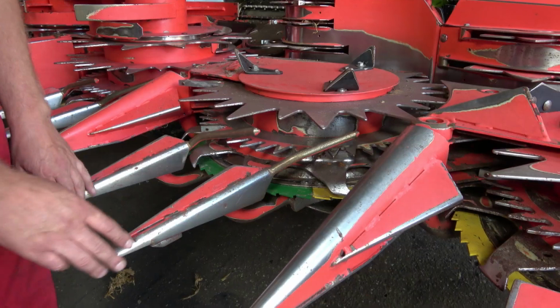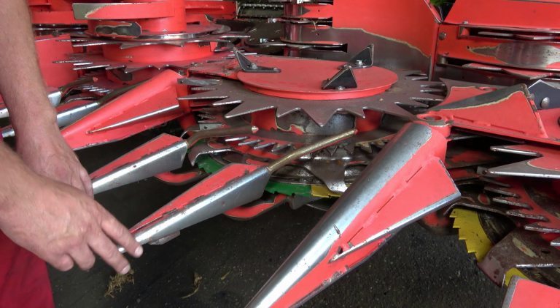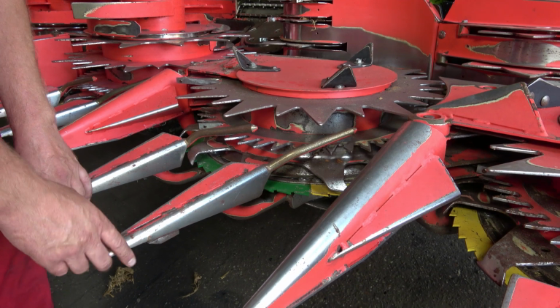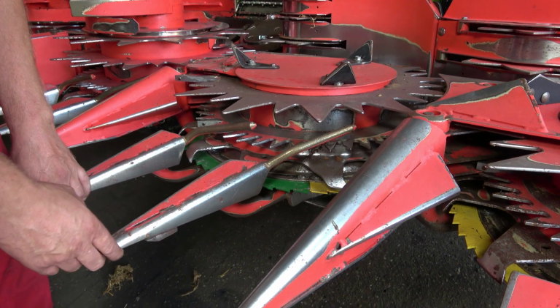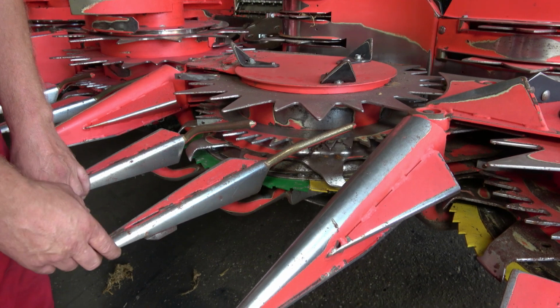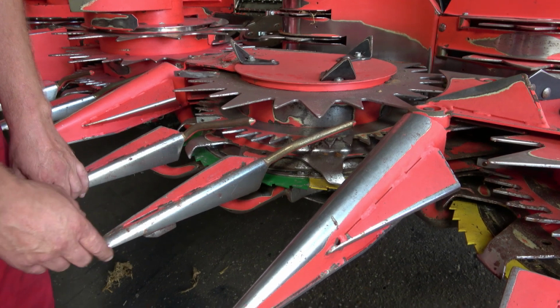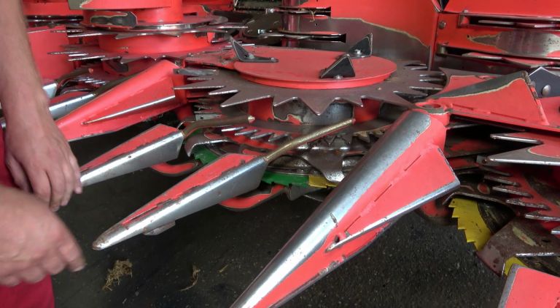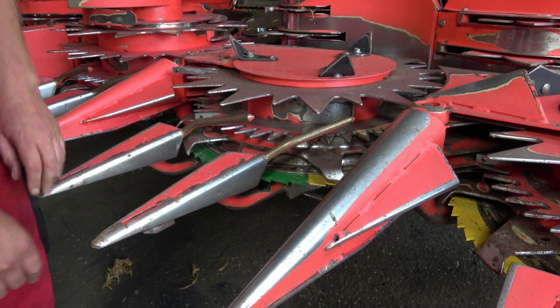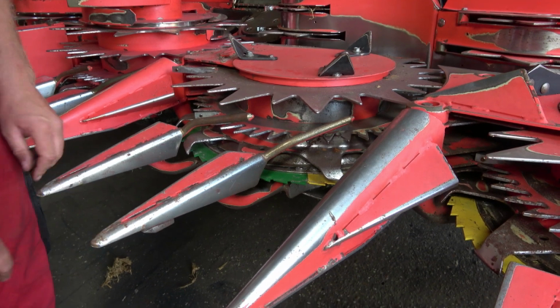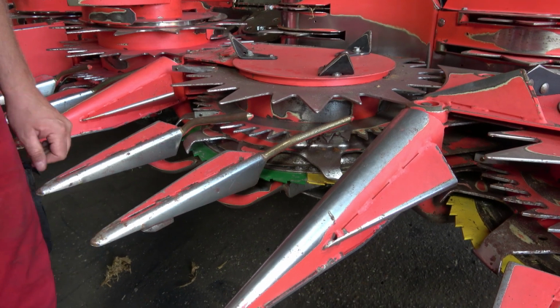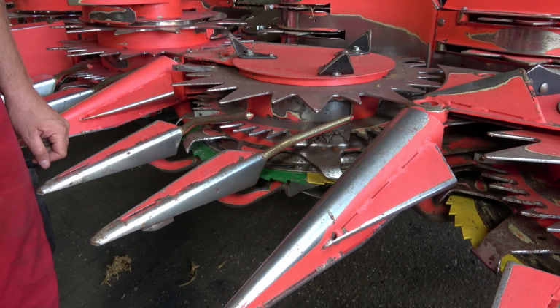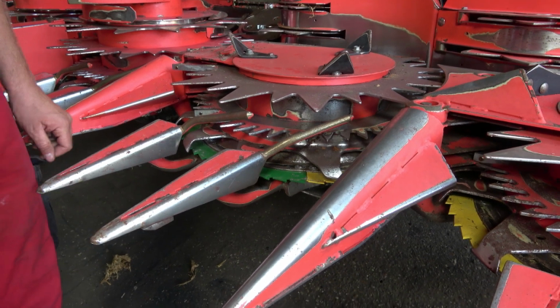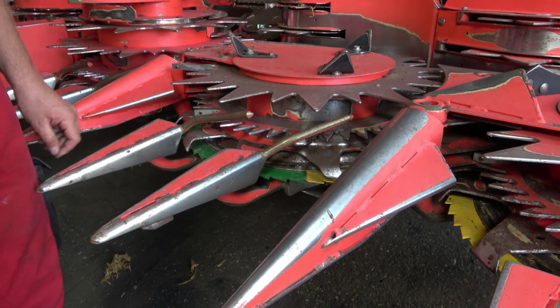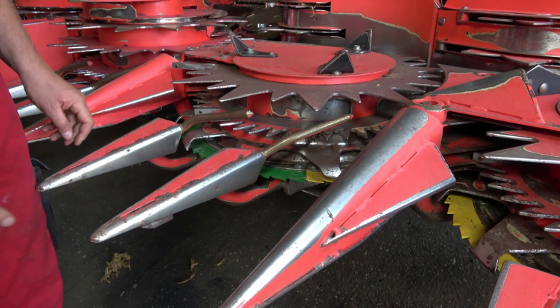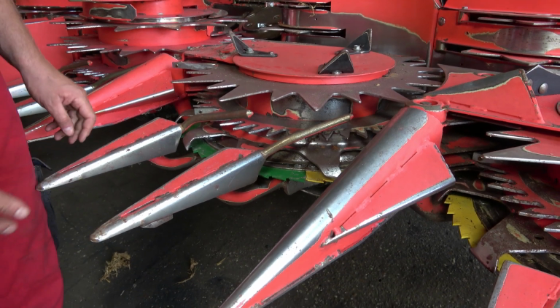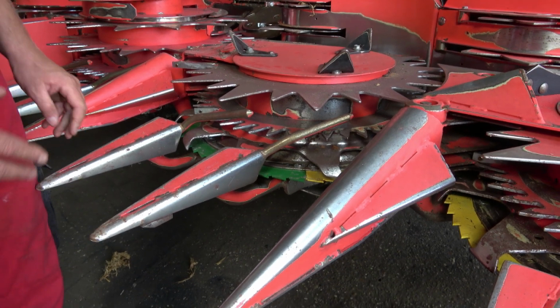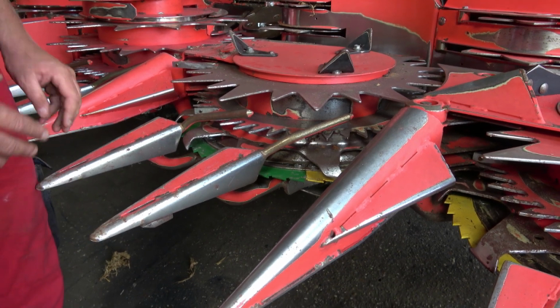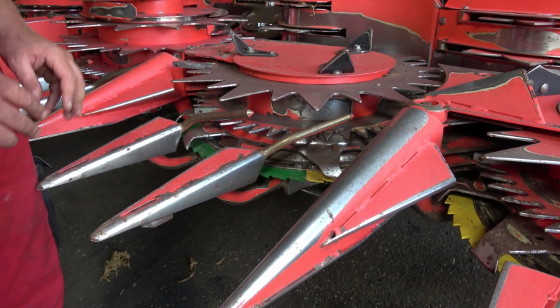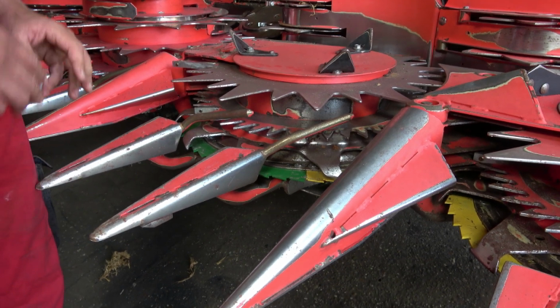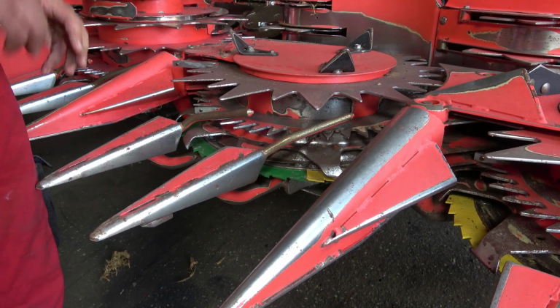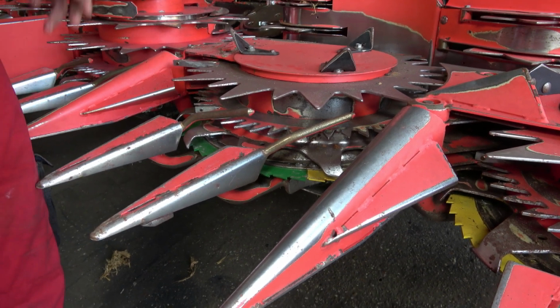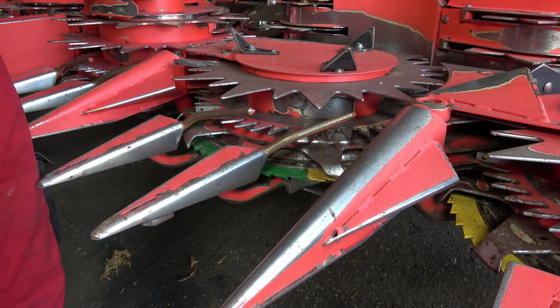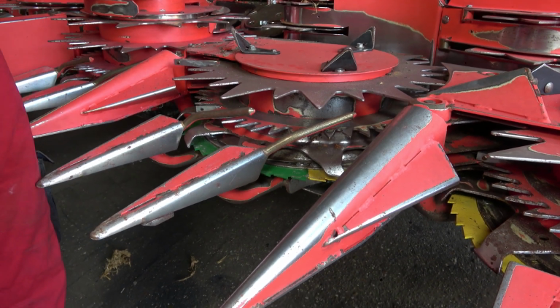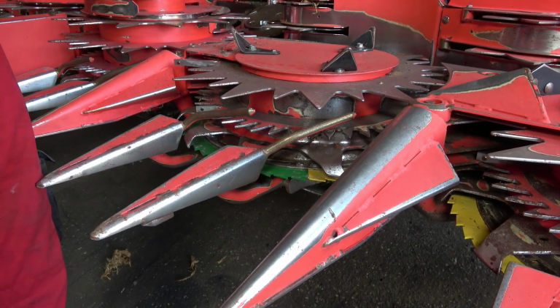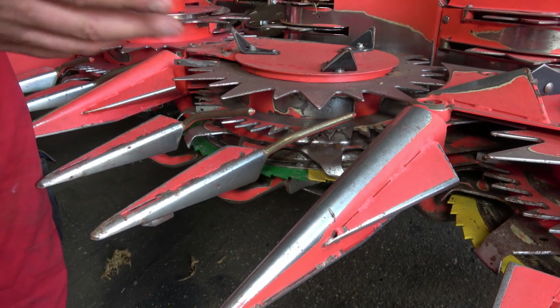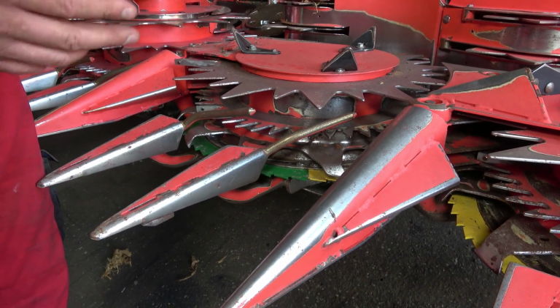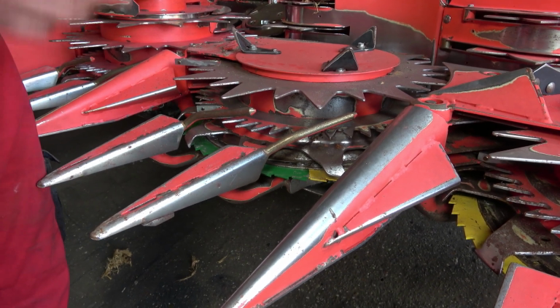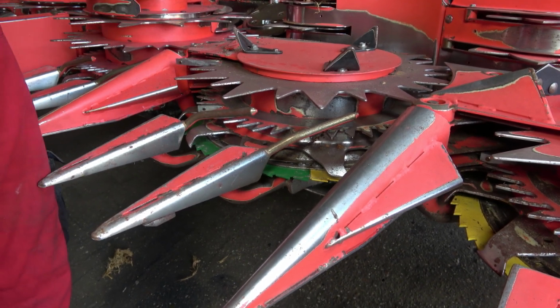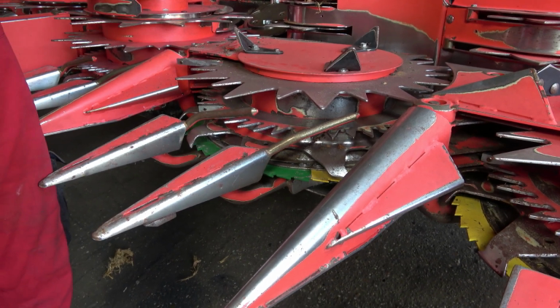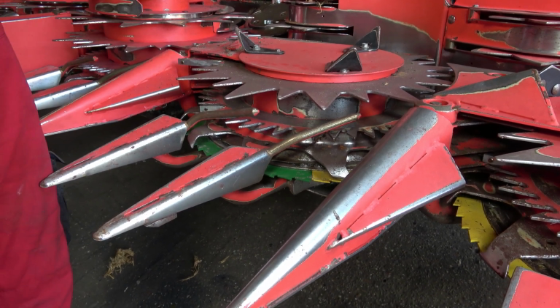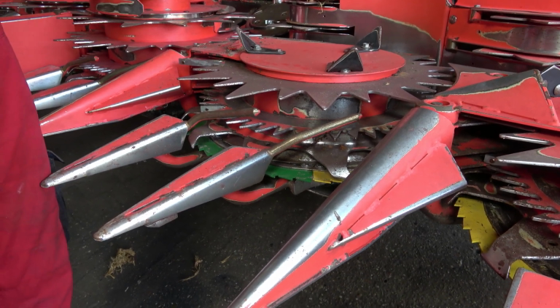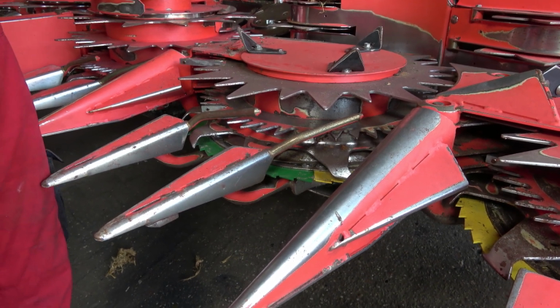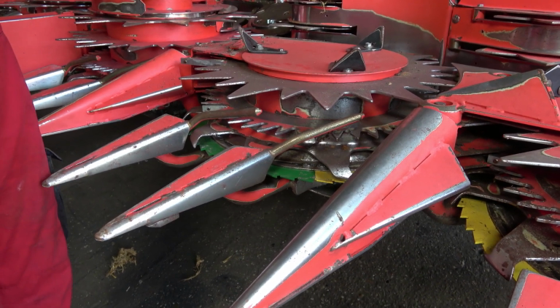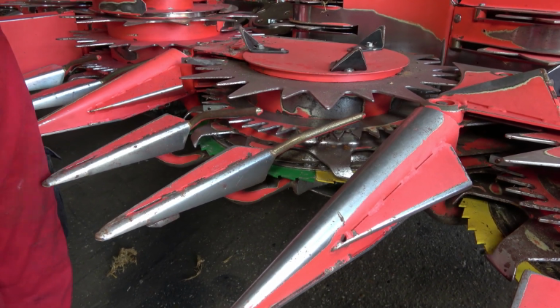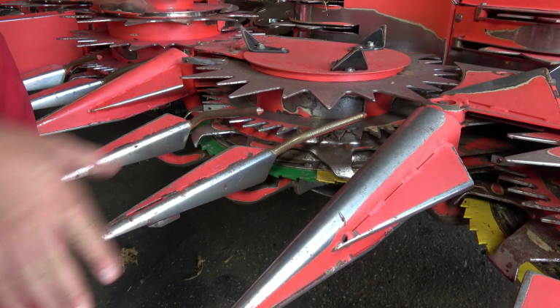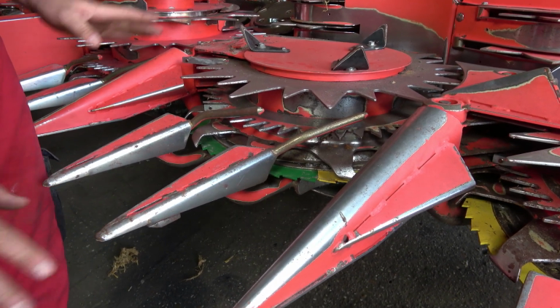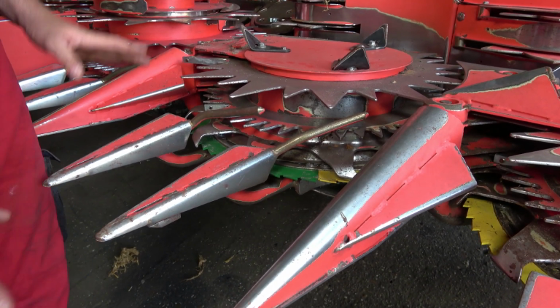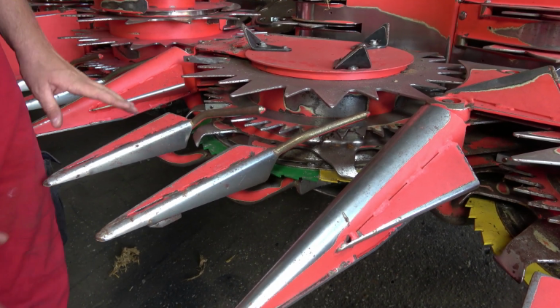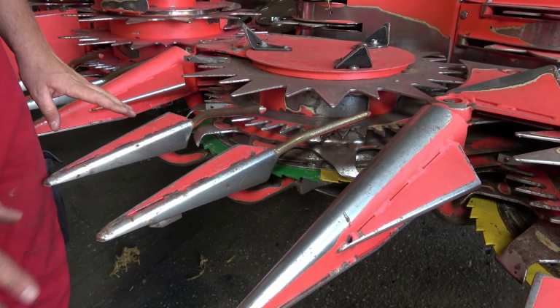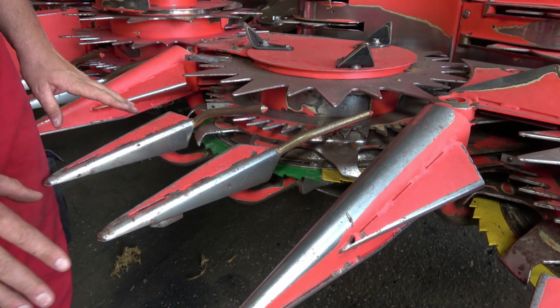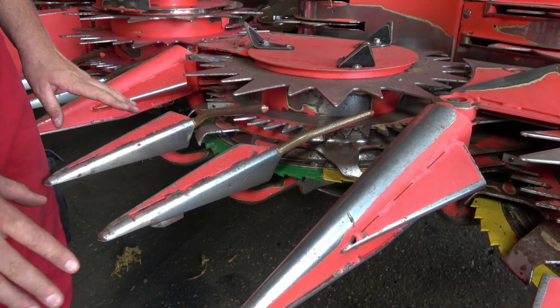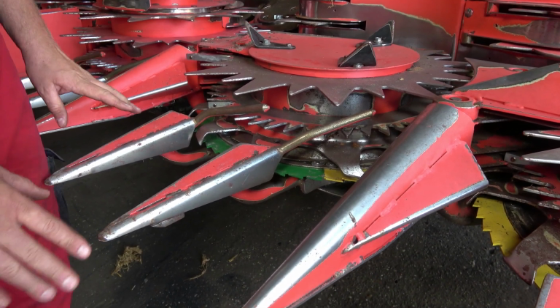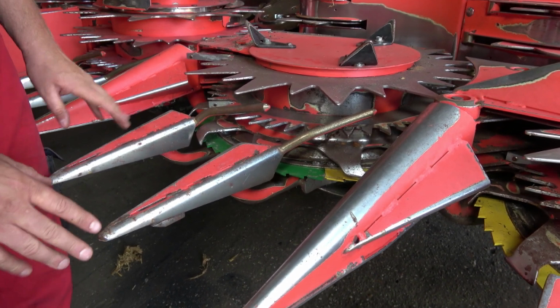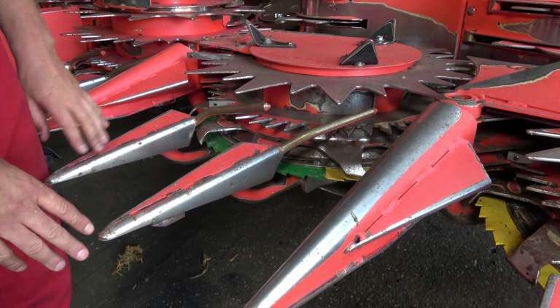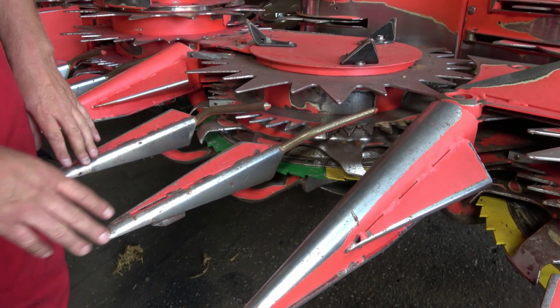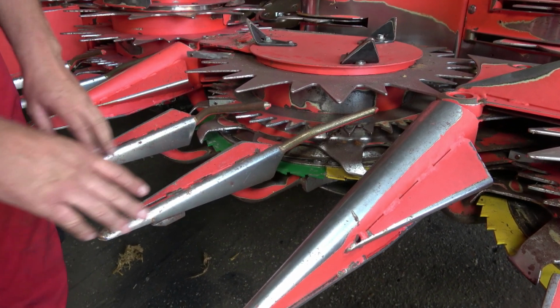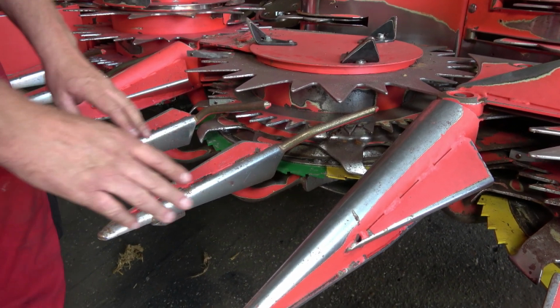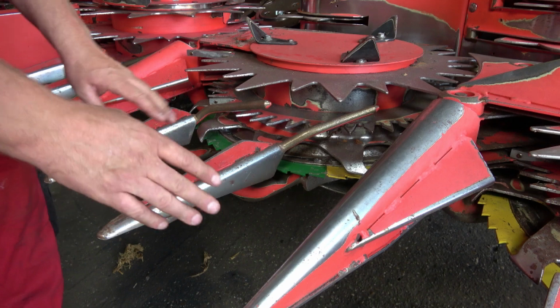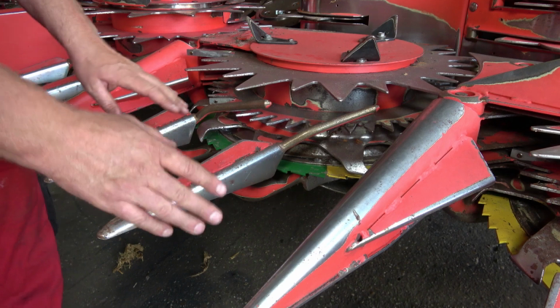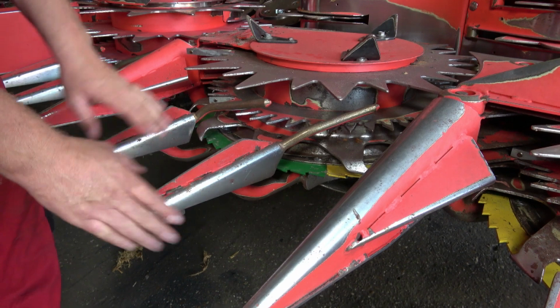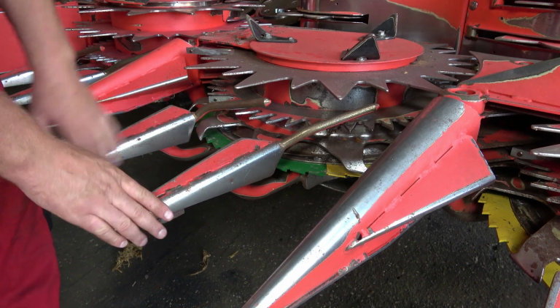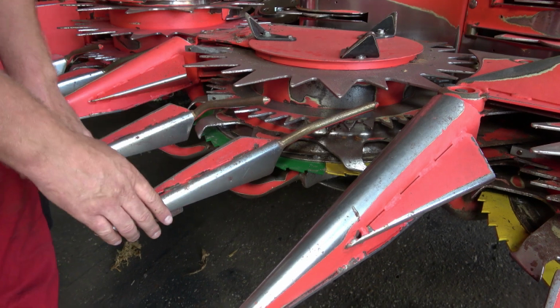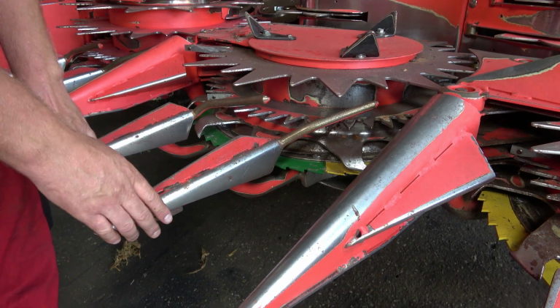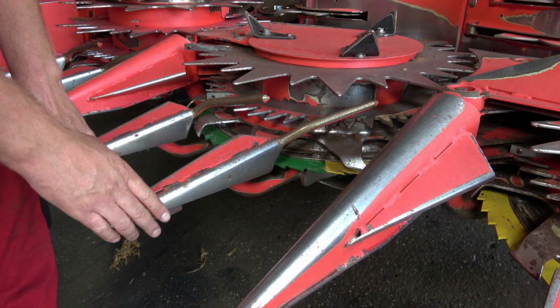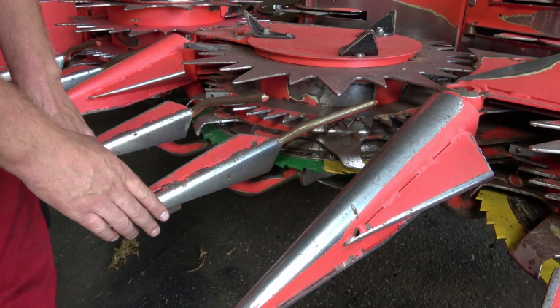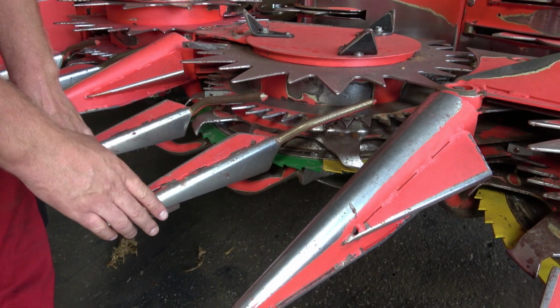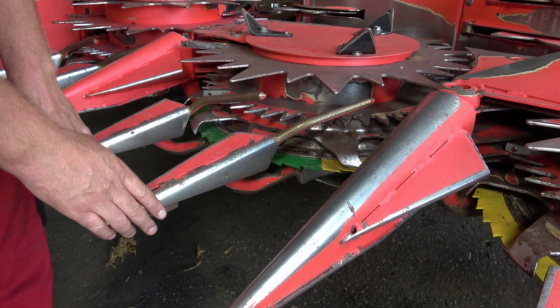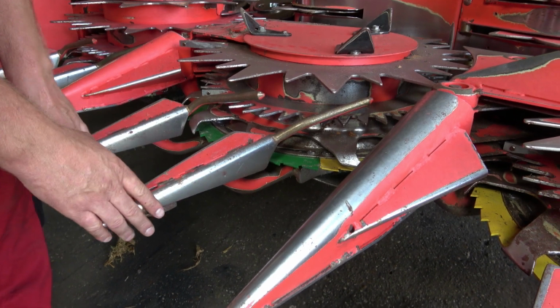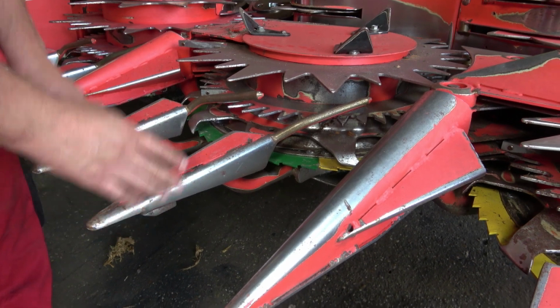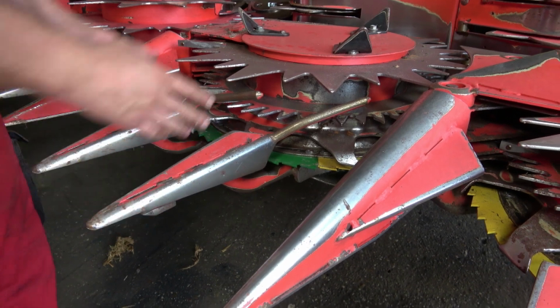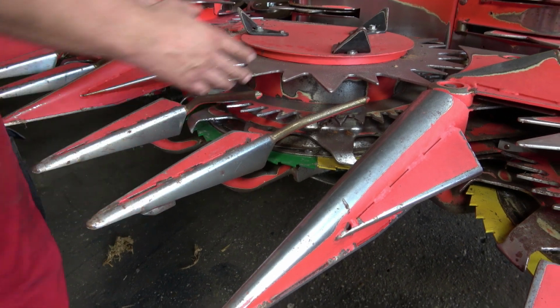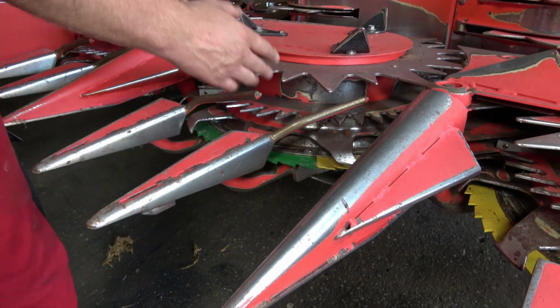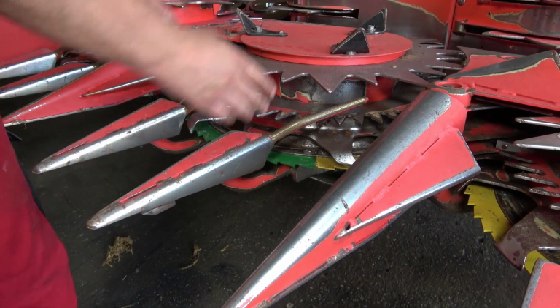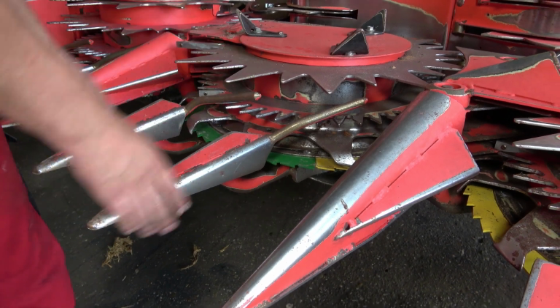In very difficult conditions, when the crop is lying flat on the ground, you can remove the divider points from each gathering drum.